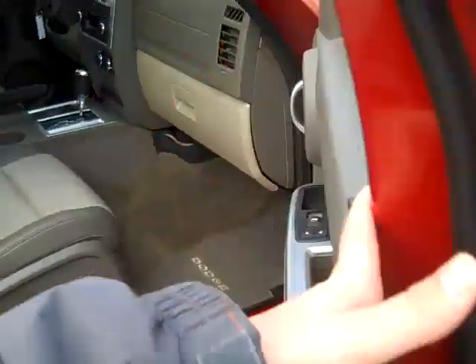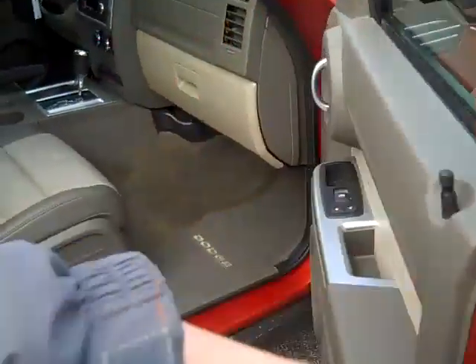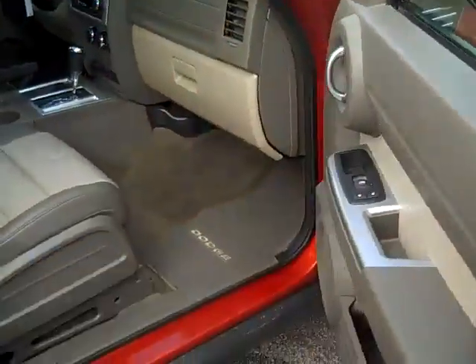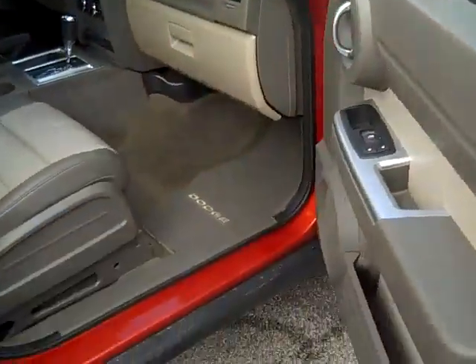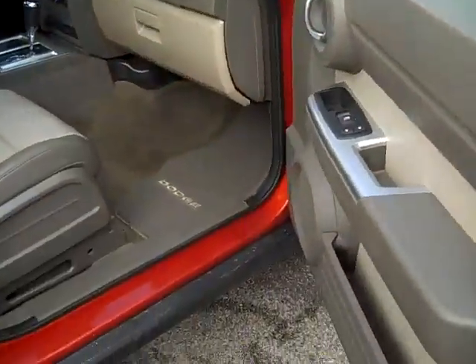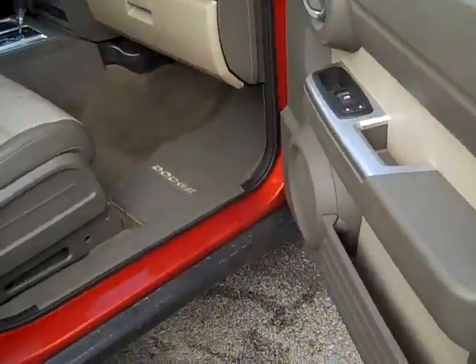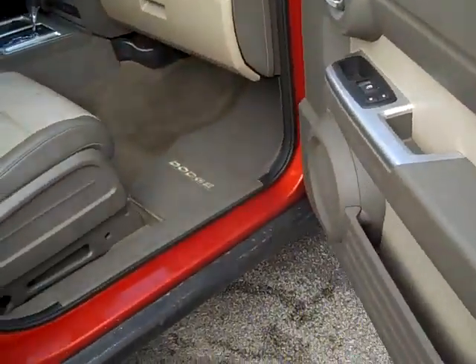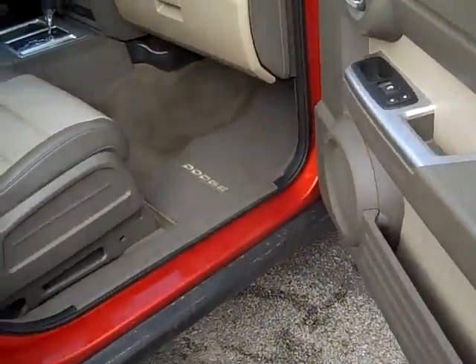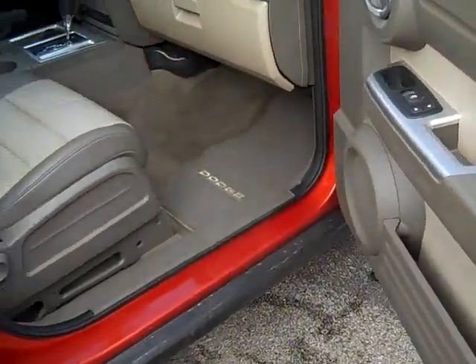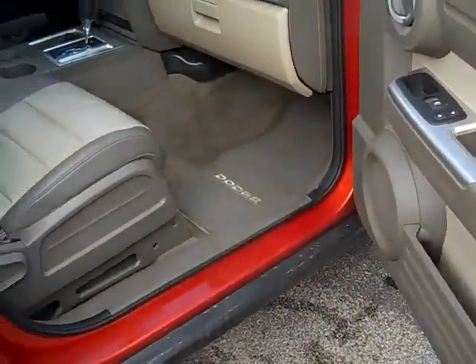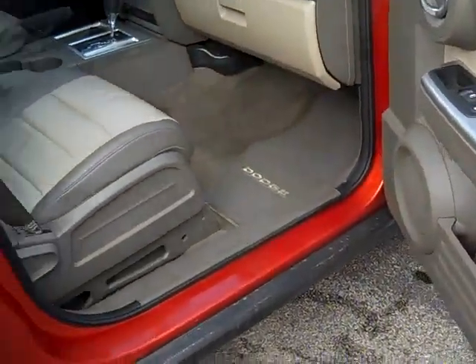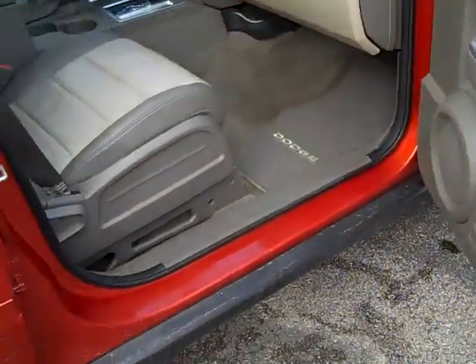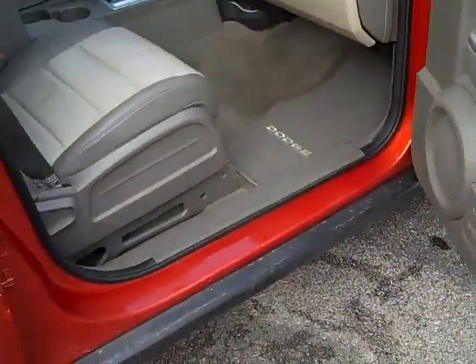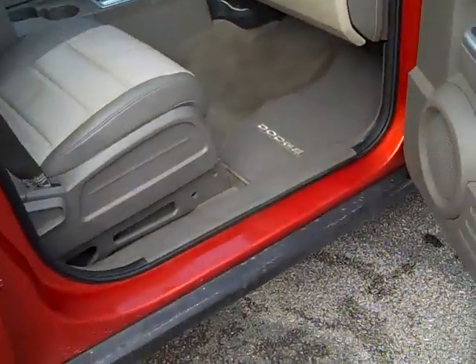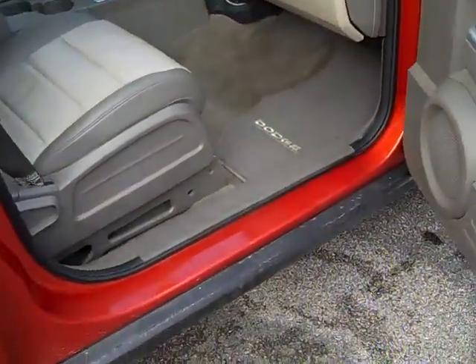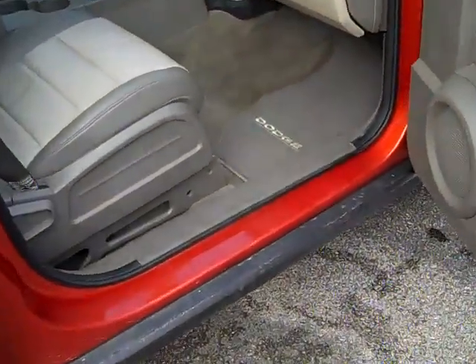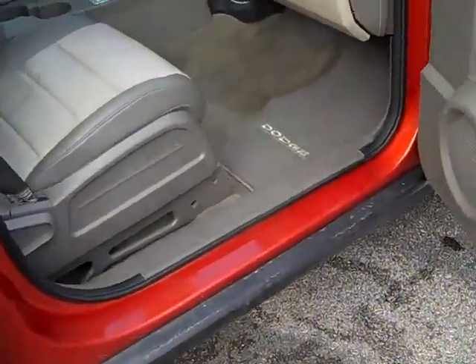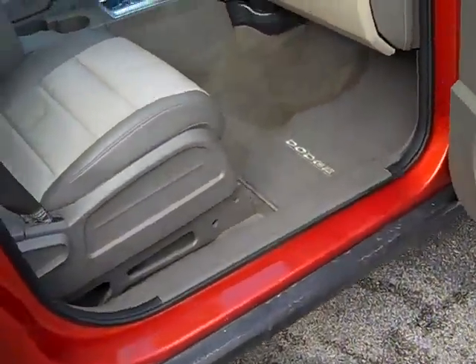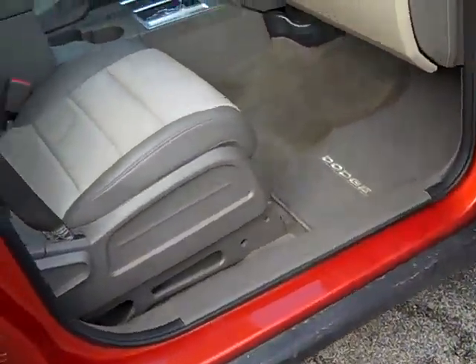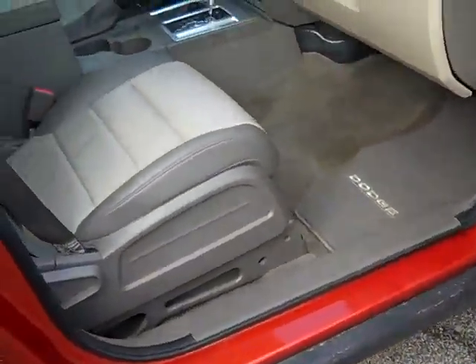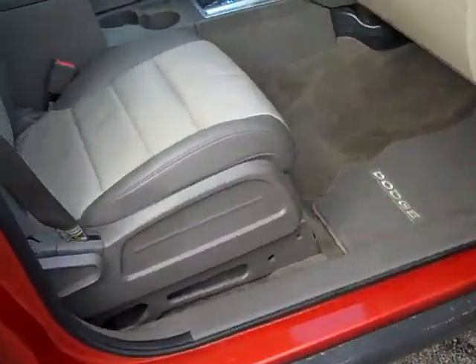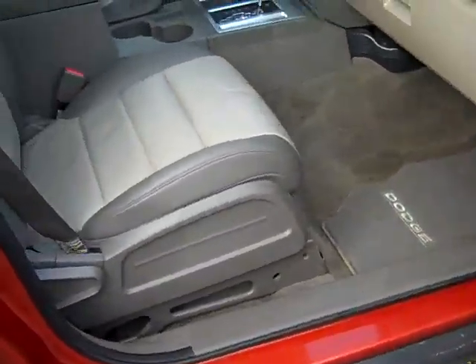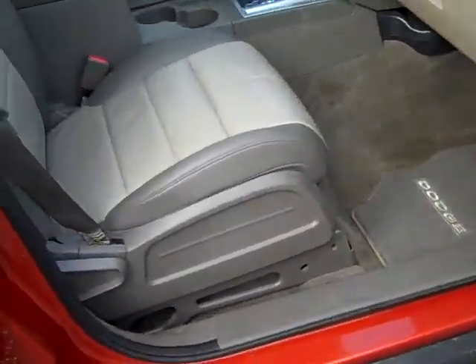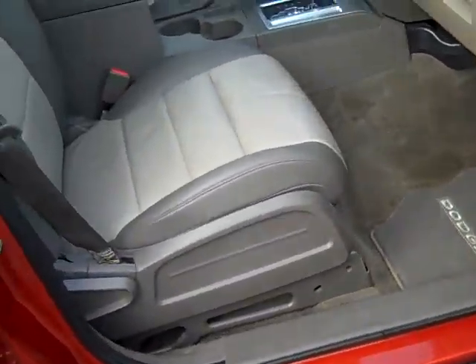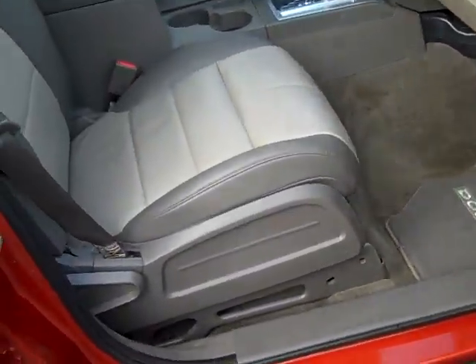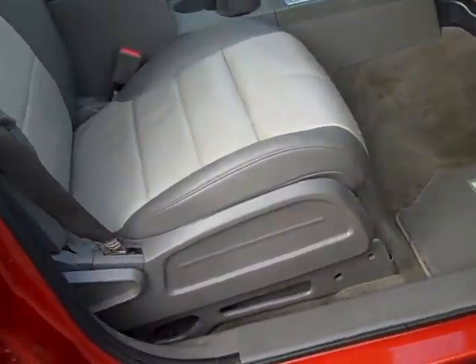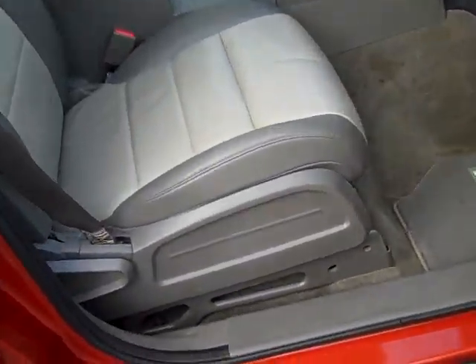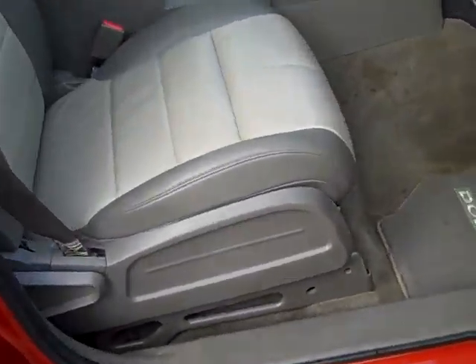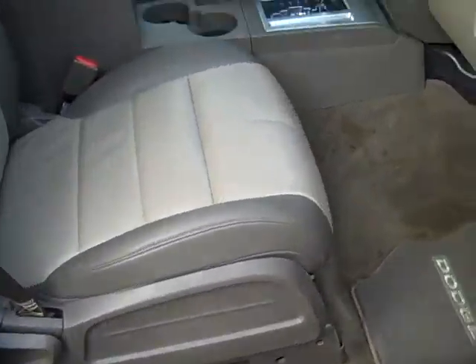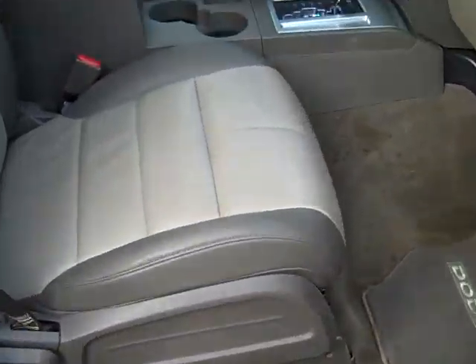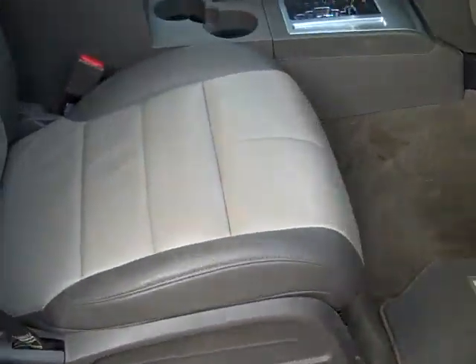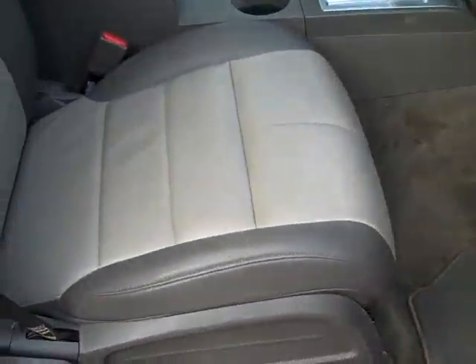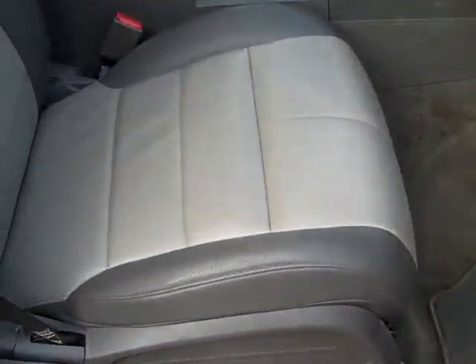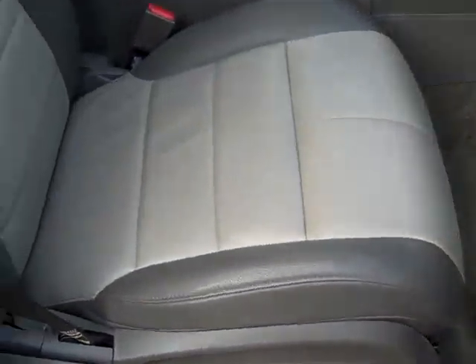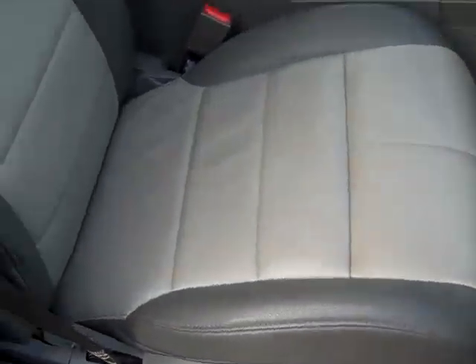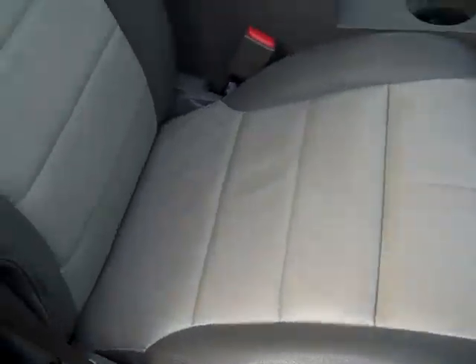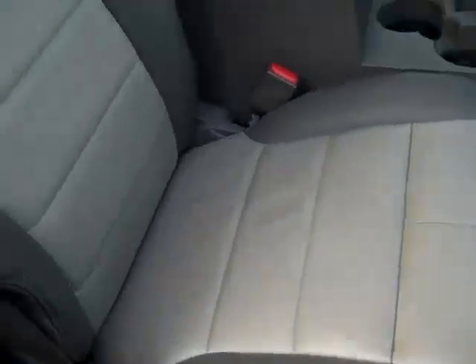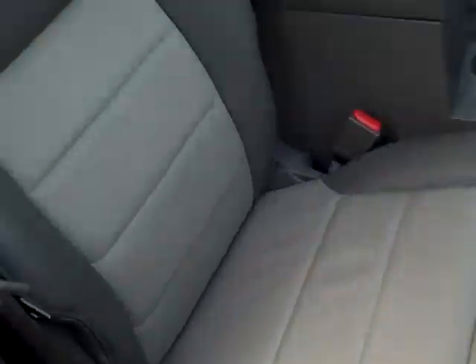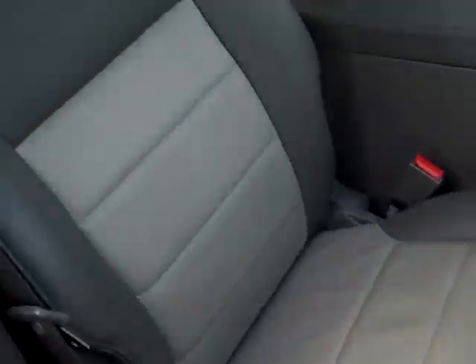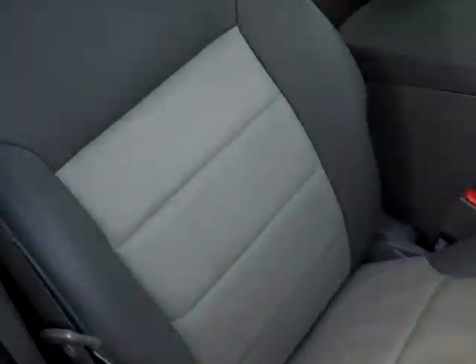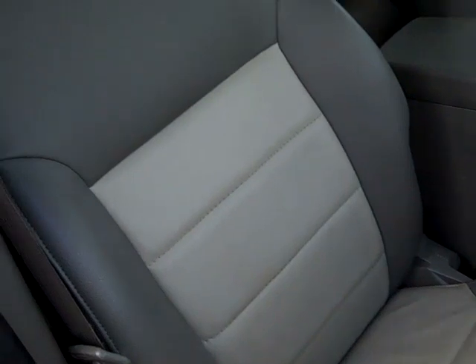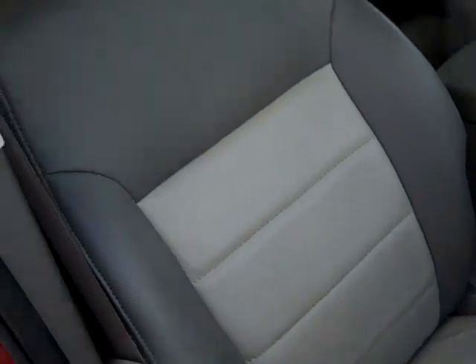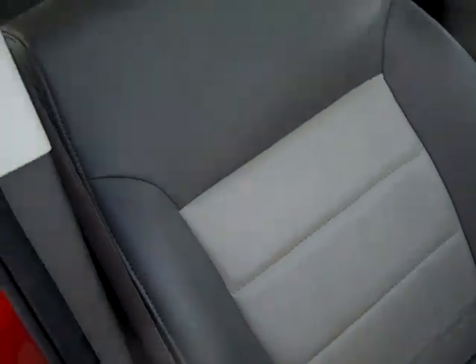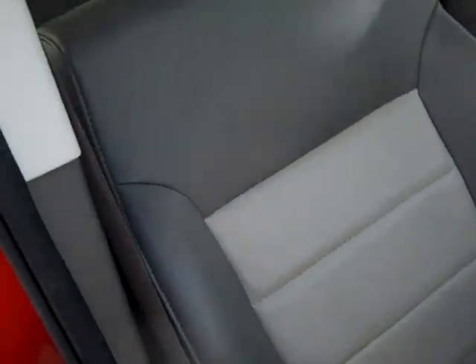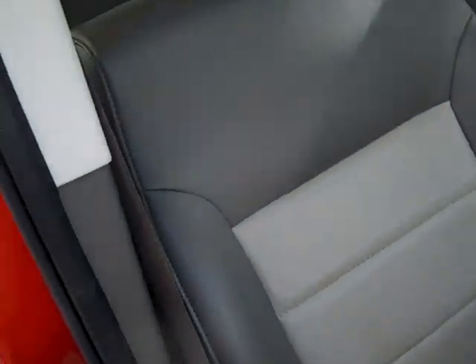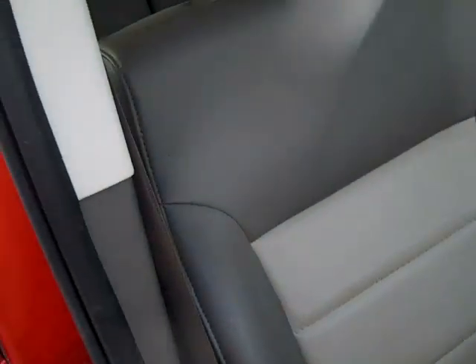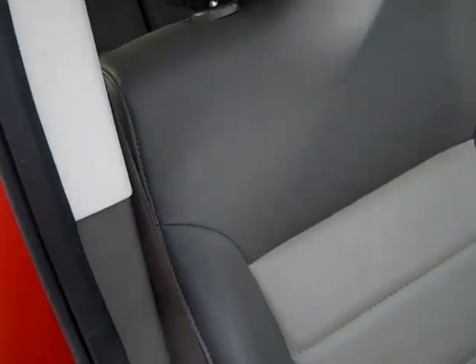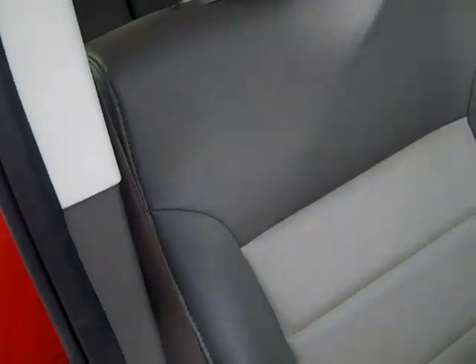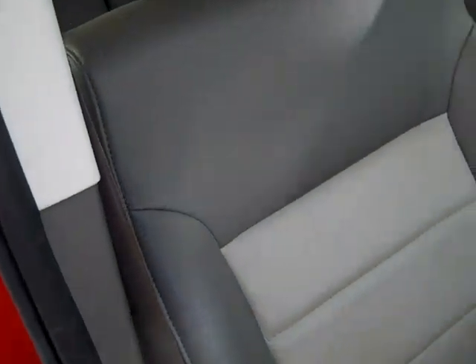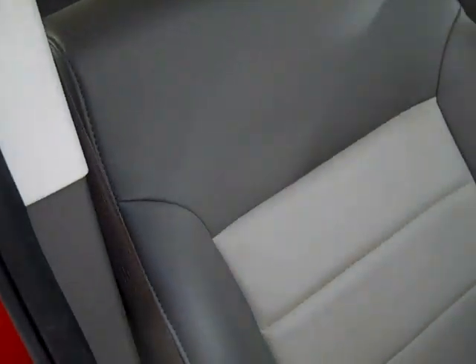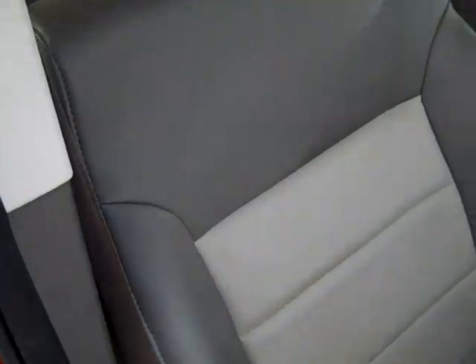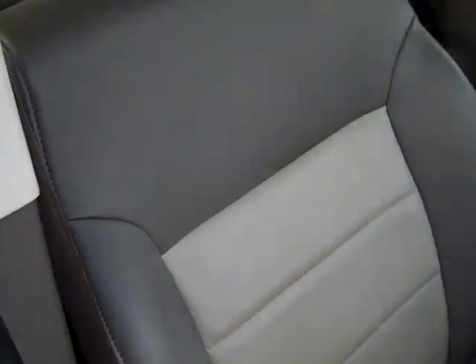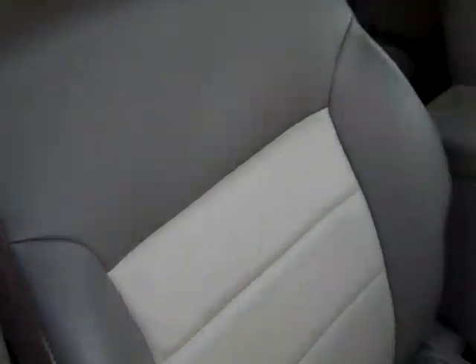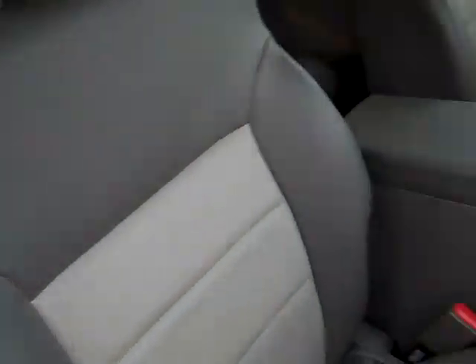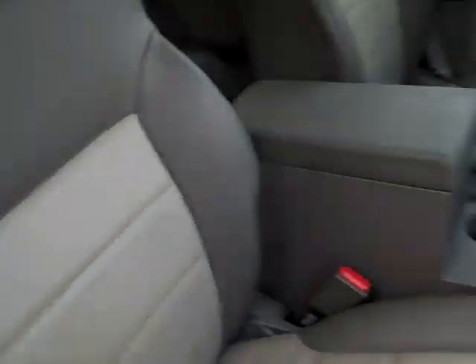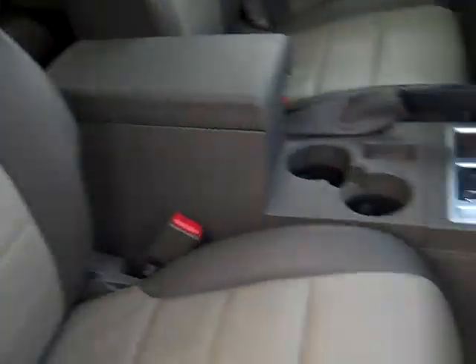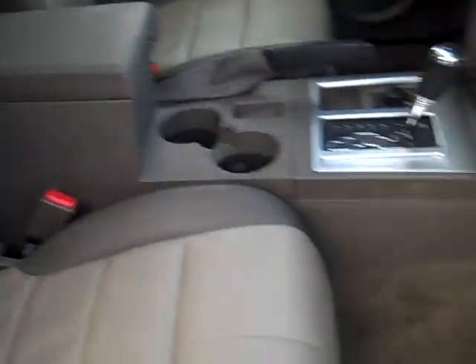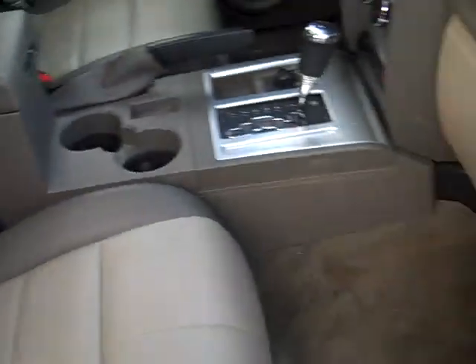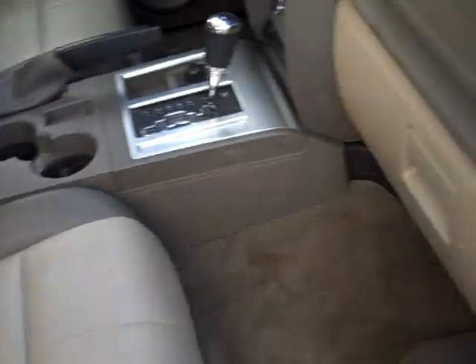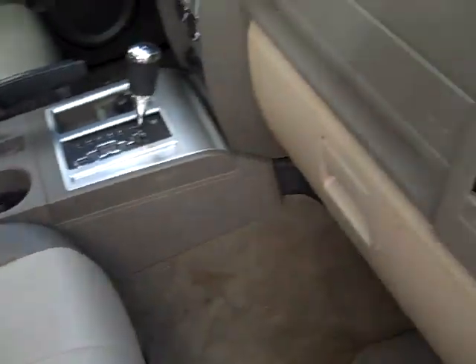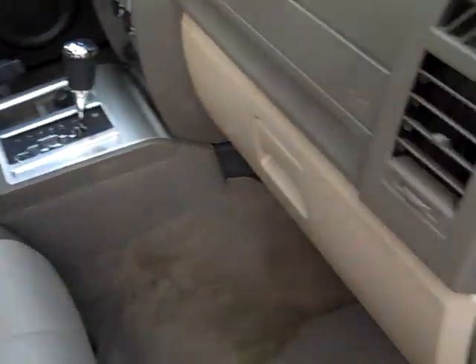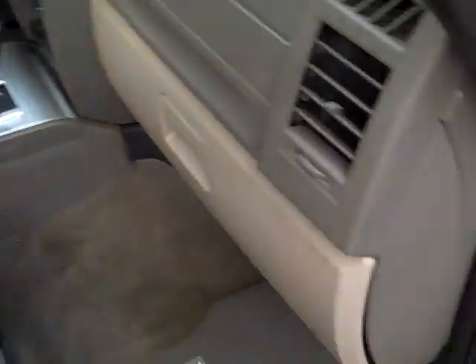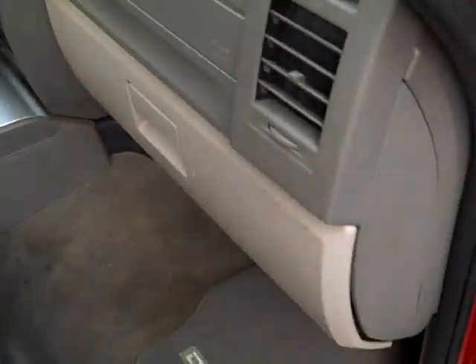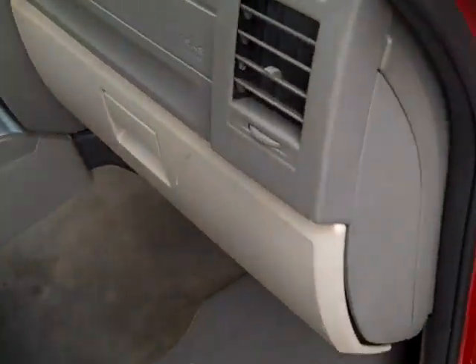Power windows, power locks, power driver seat, leather interior, and heated front seats.